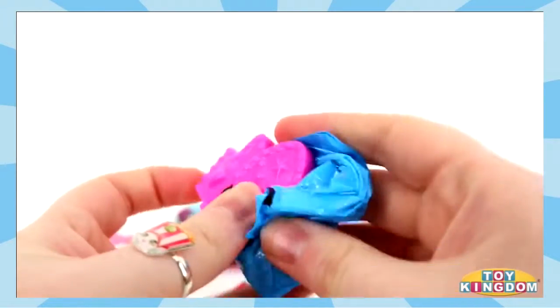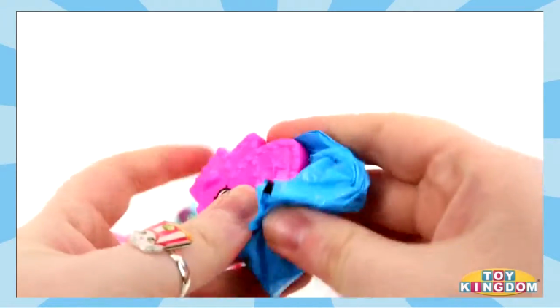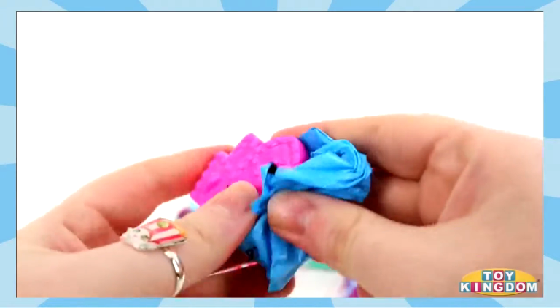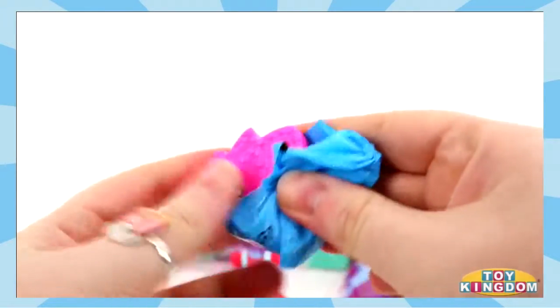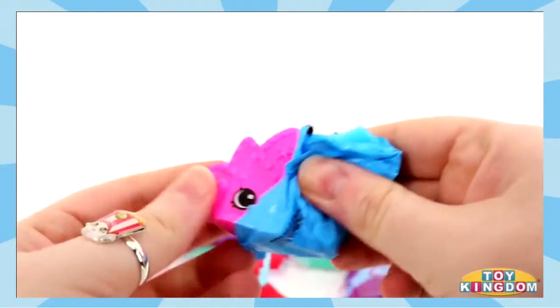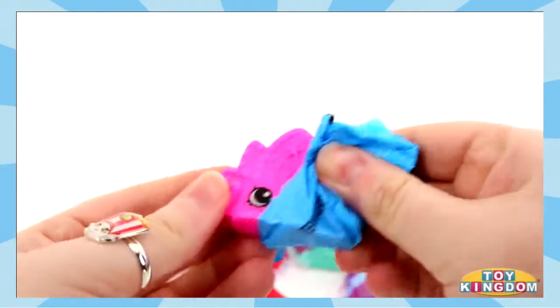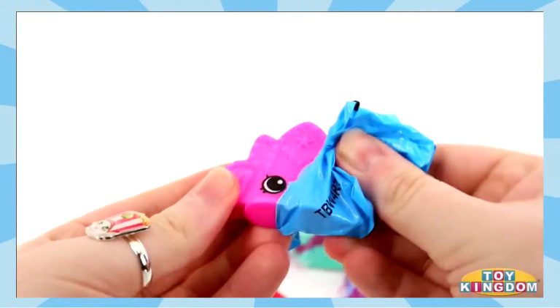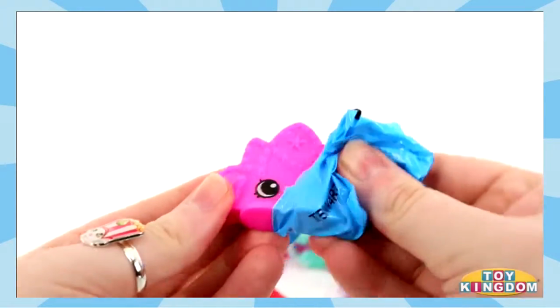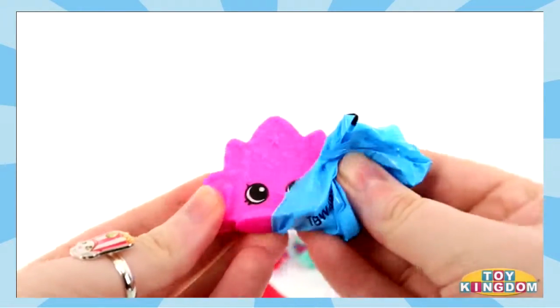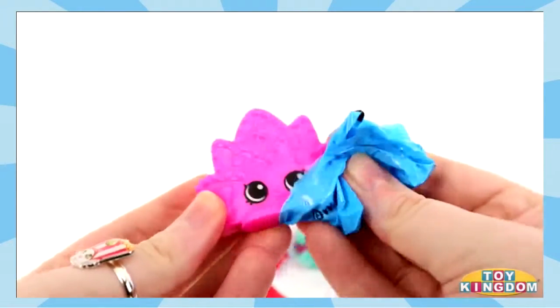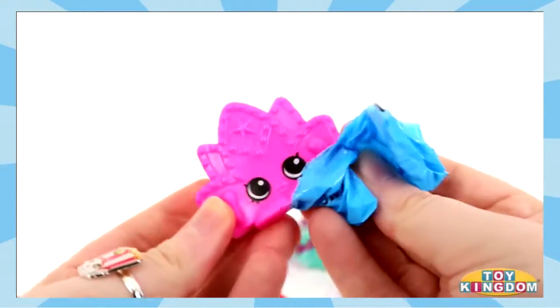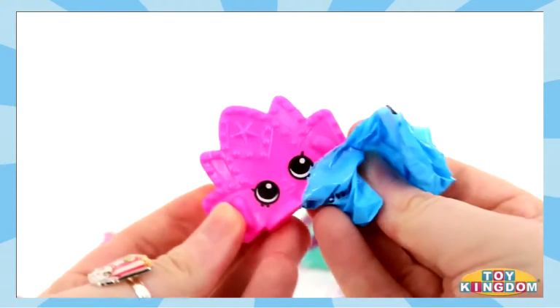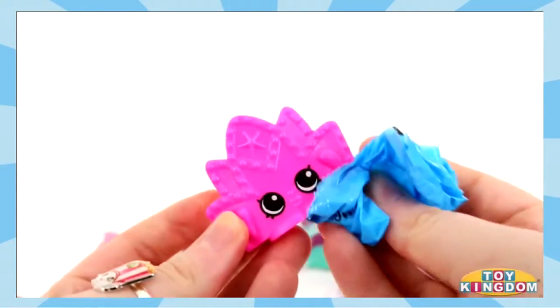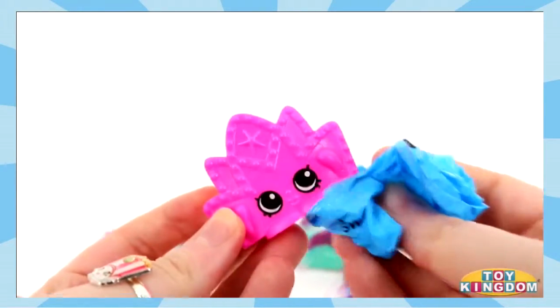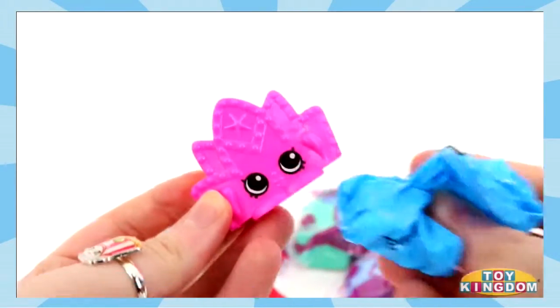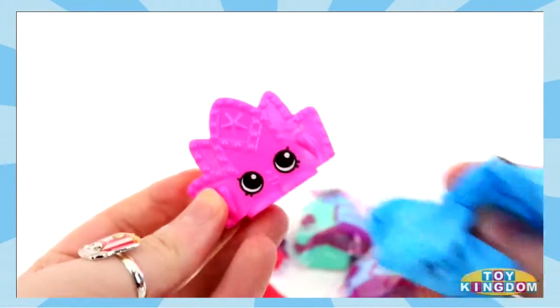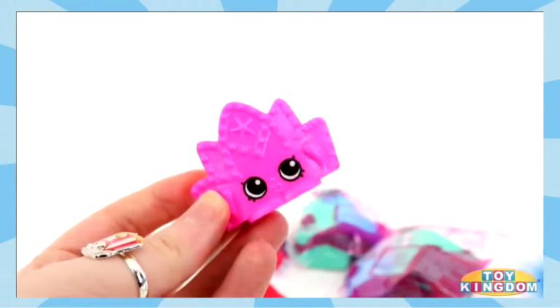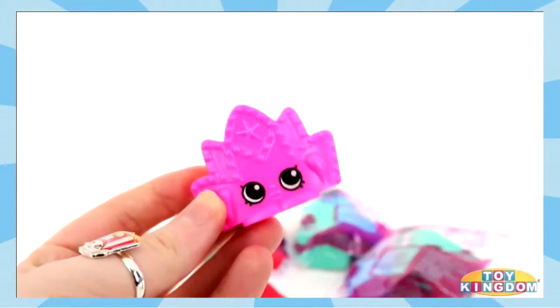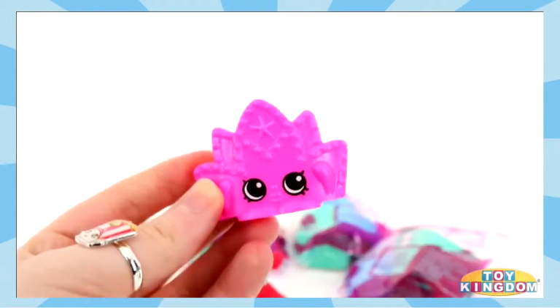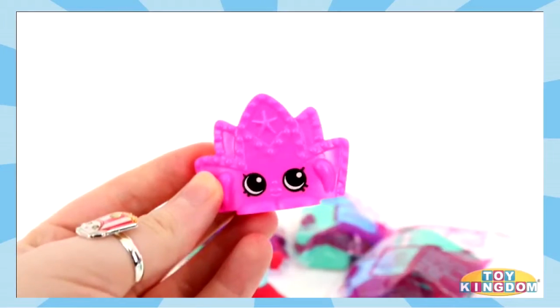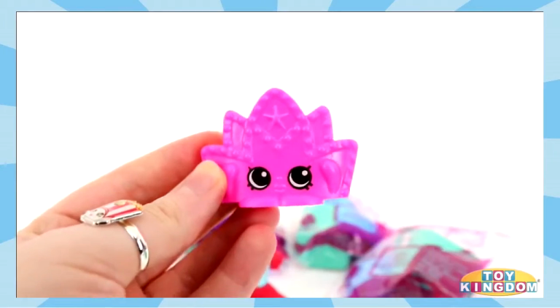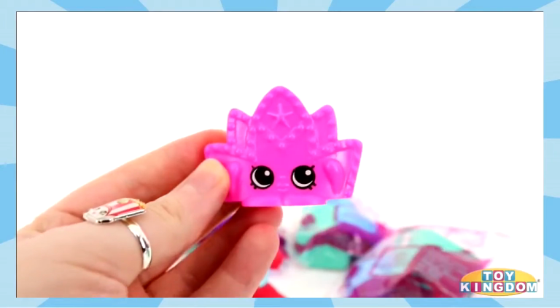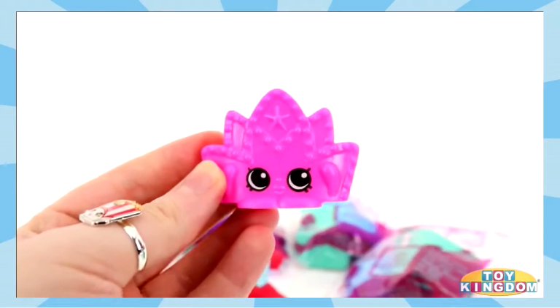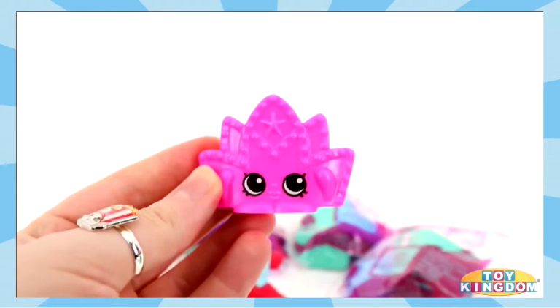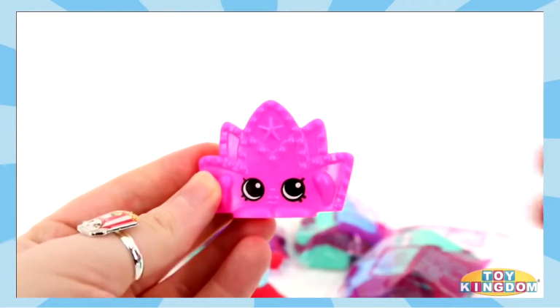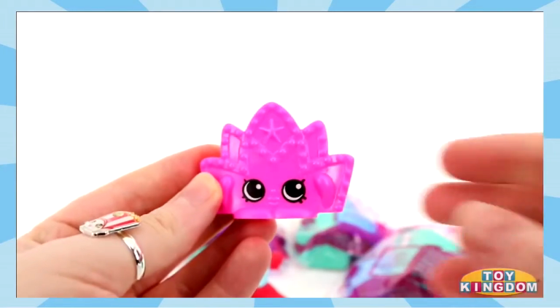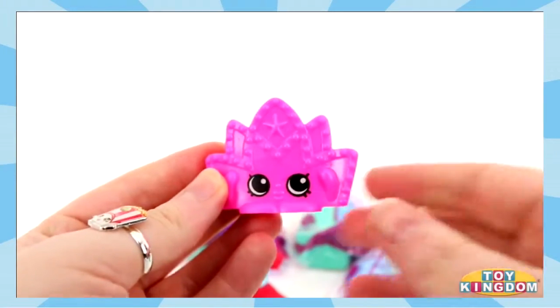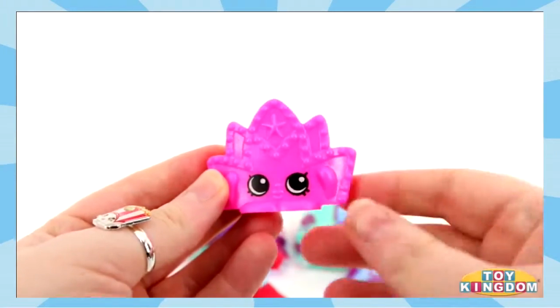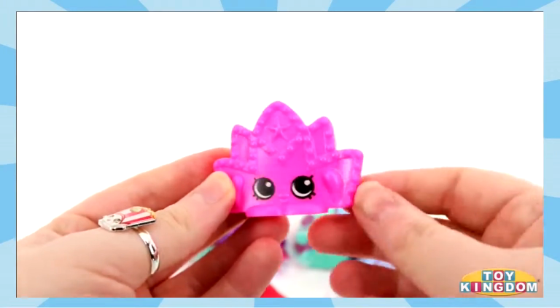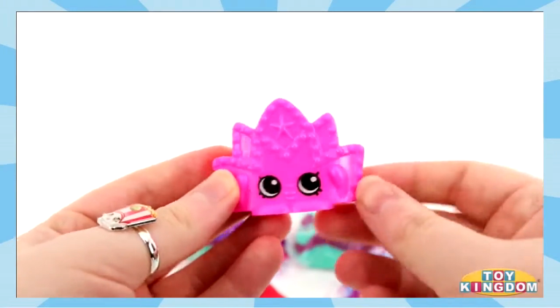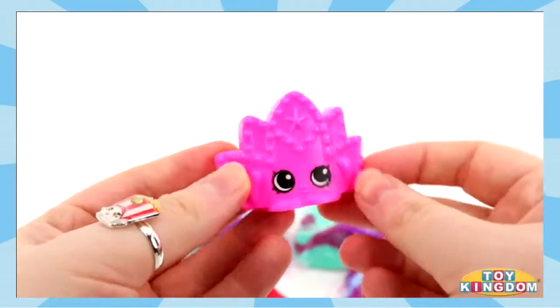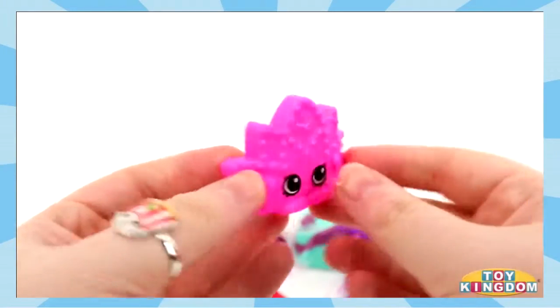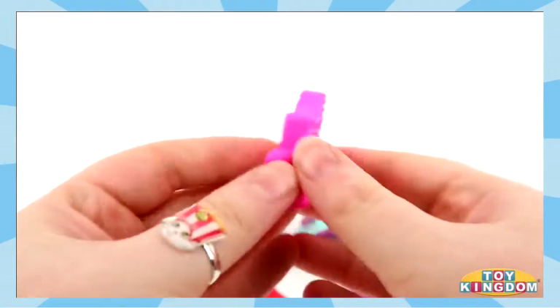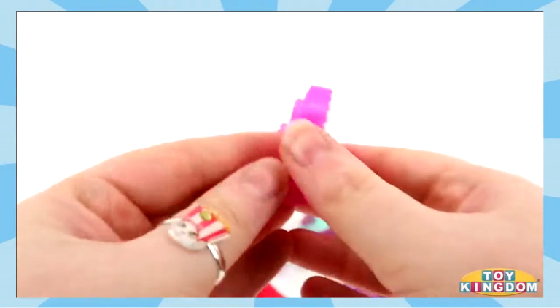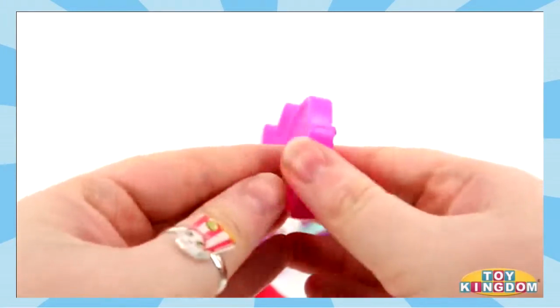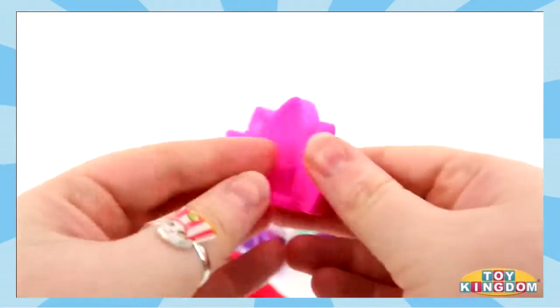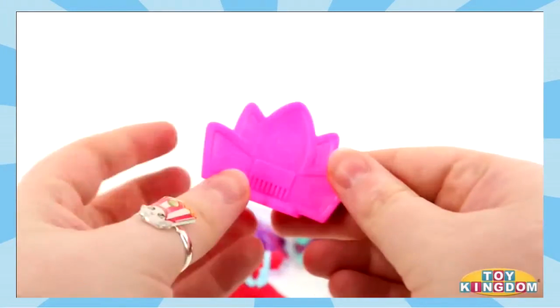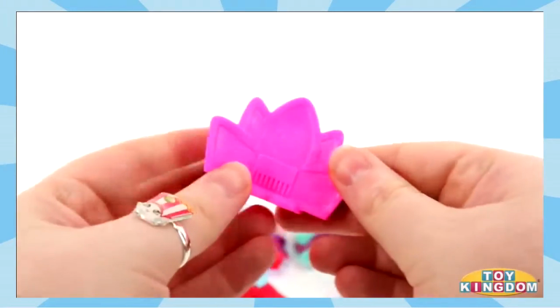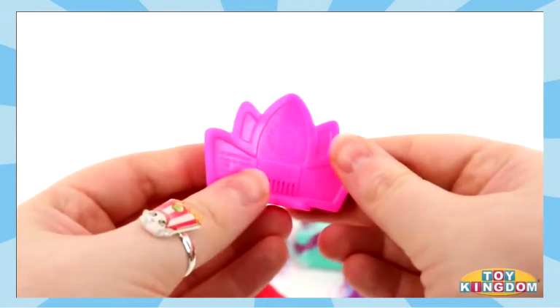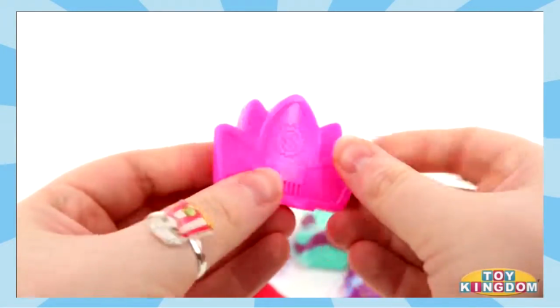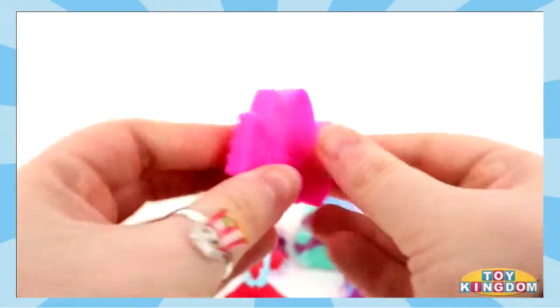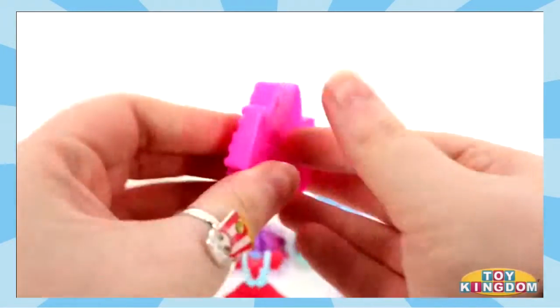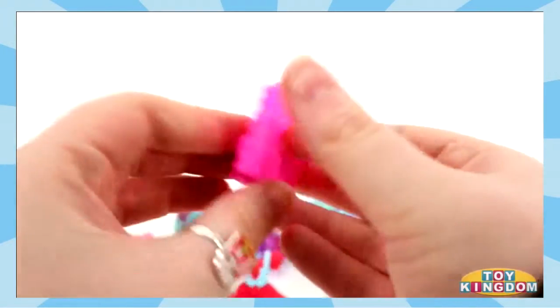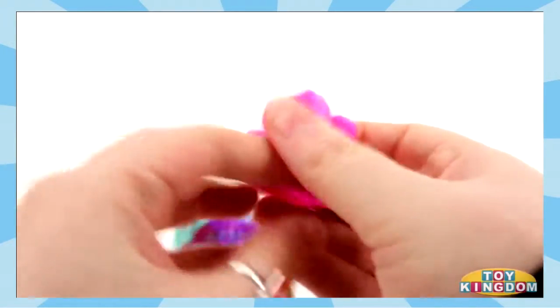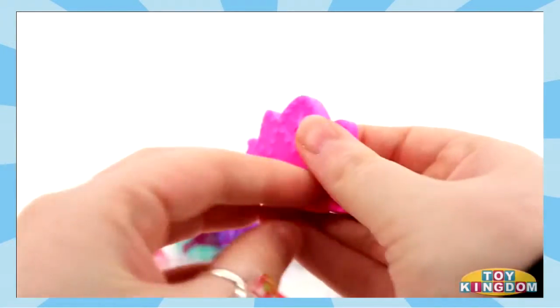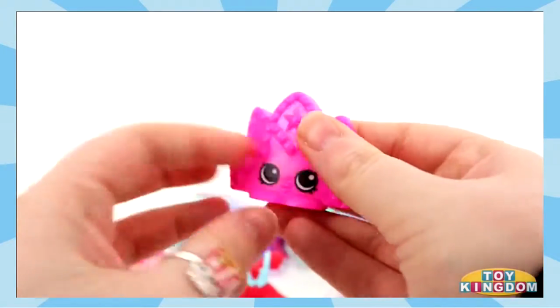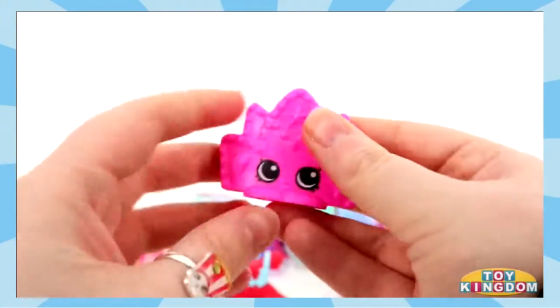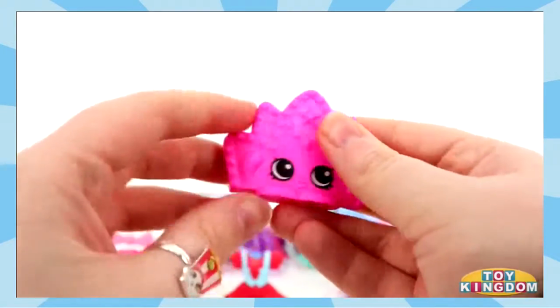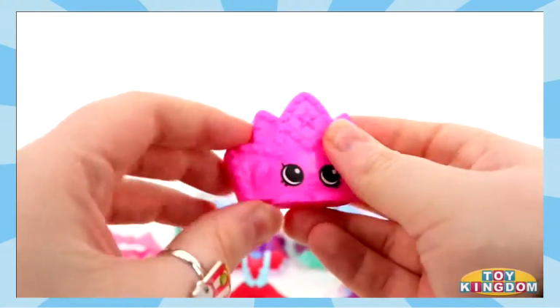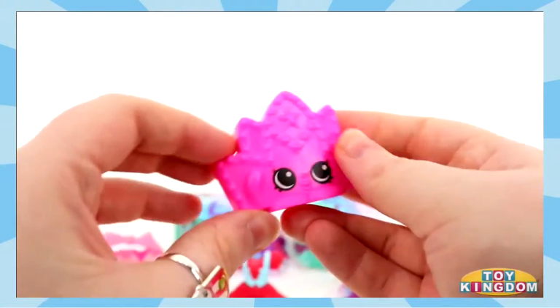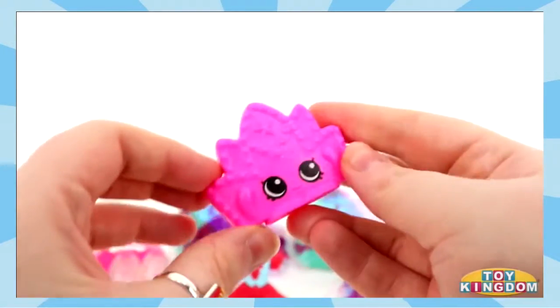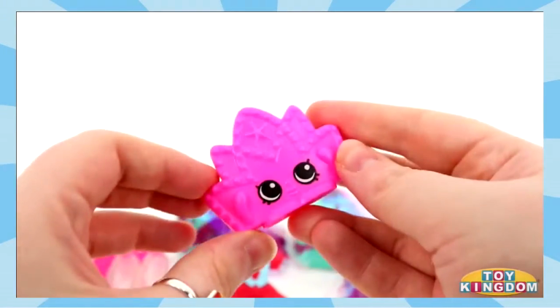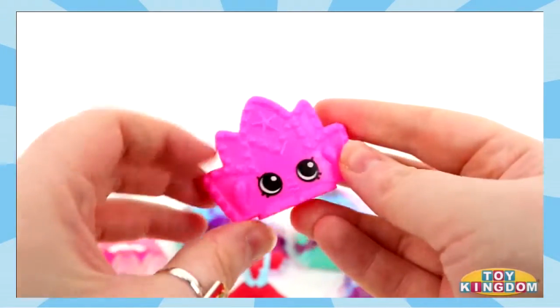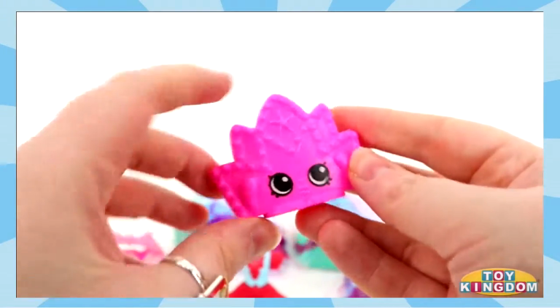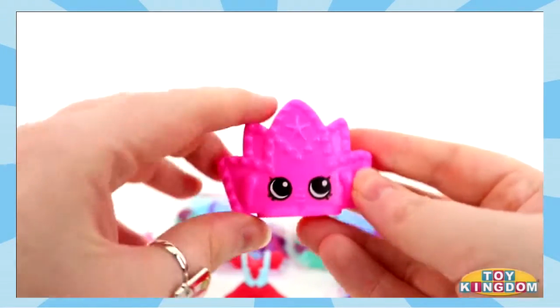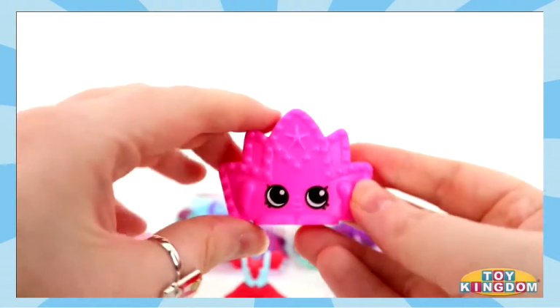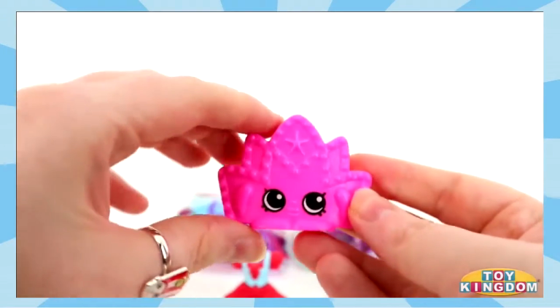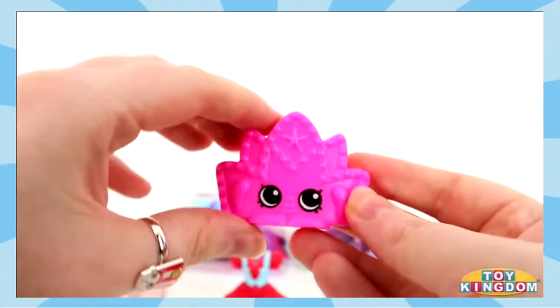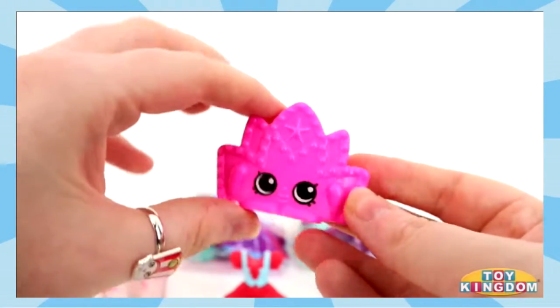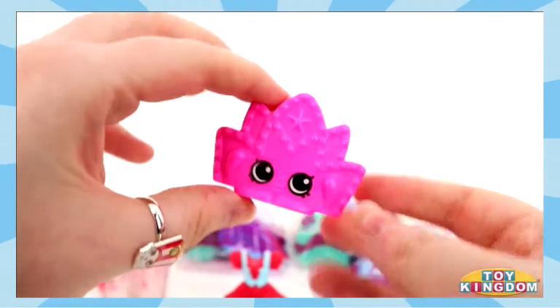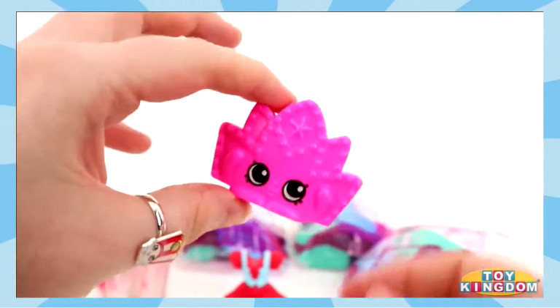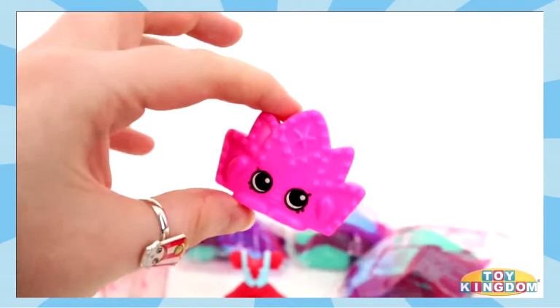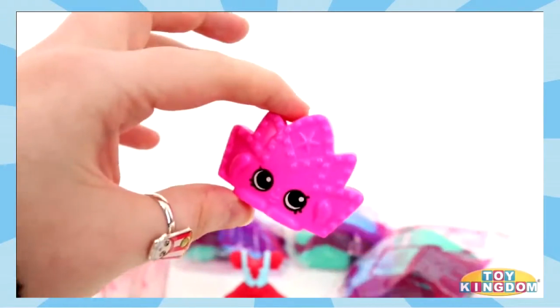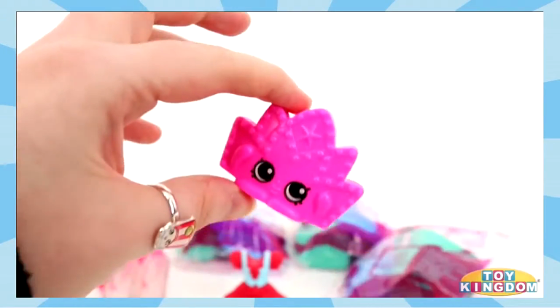And we get Tiara. I had the purple one yesterday, so now I have the pink. That's awesome!